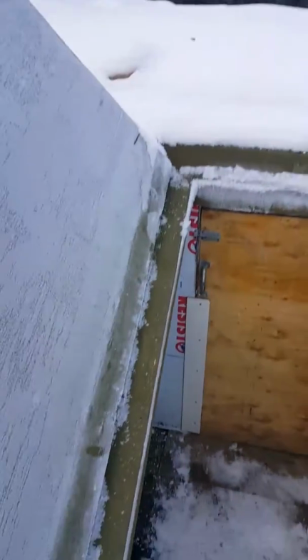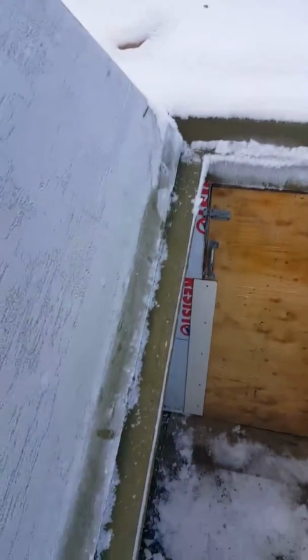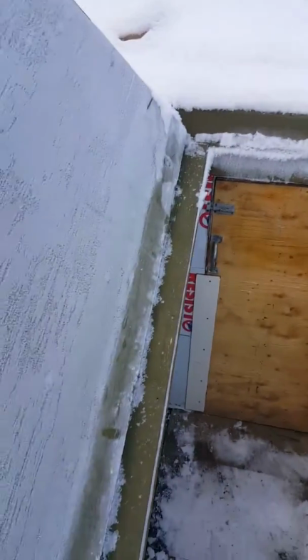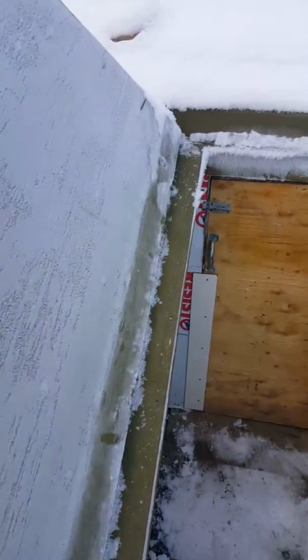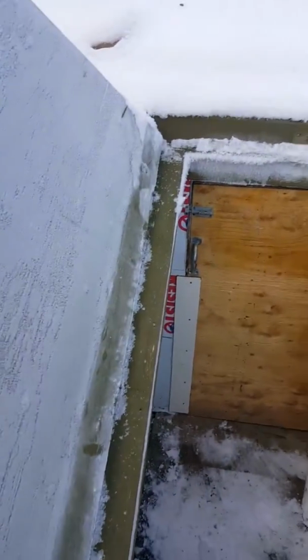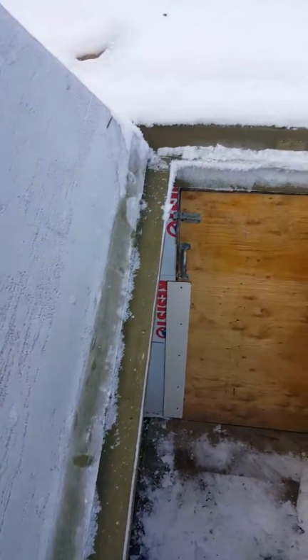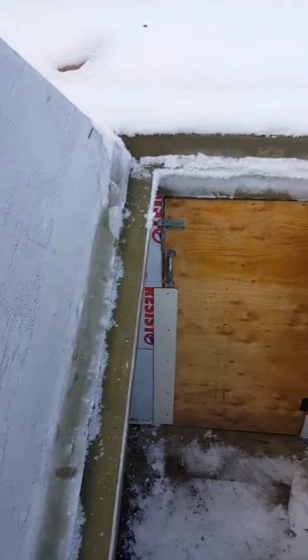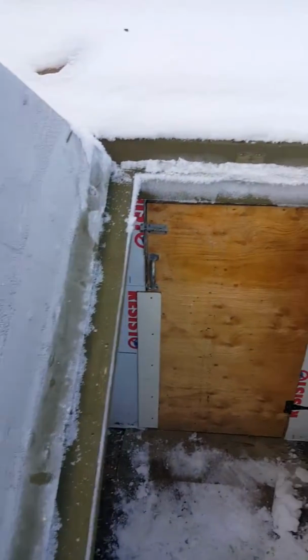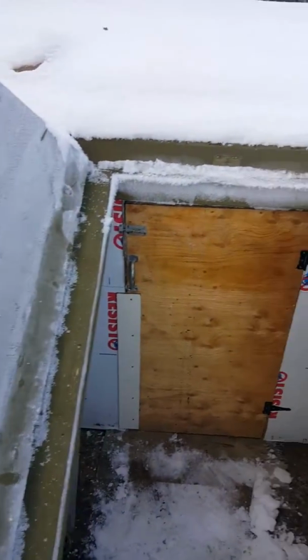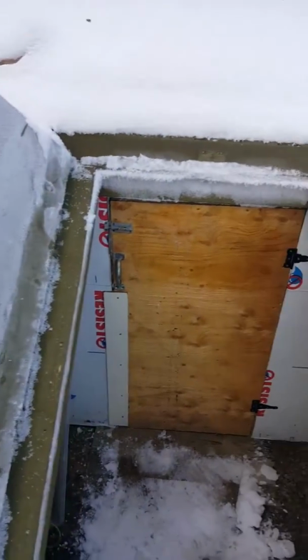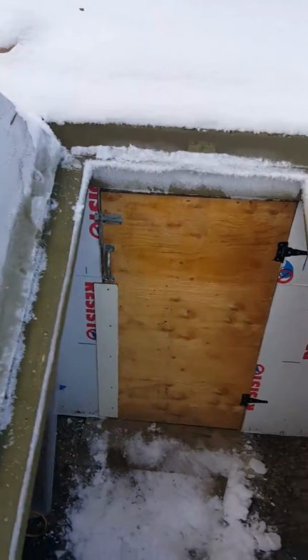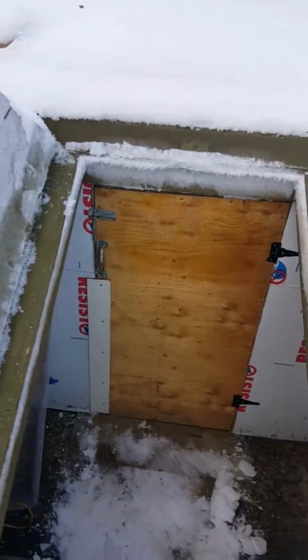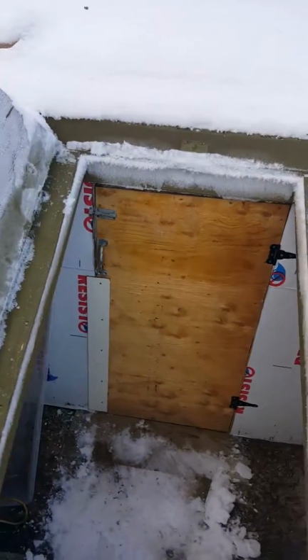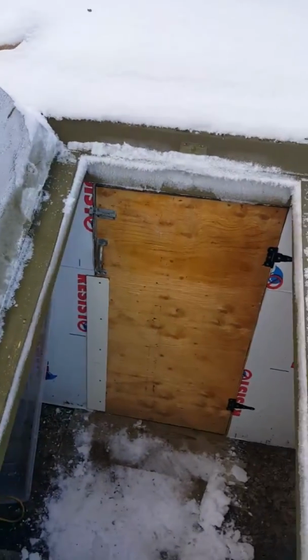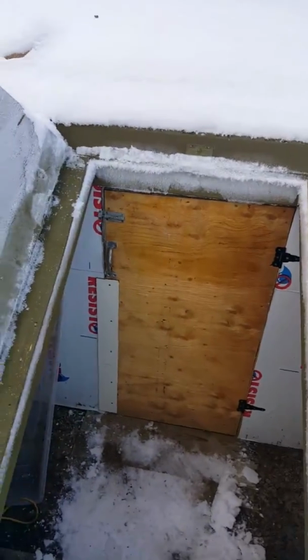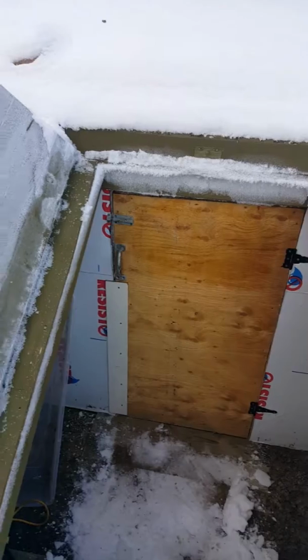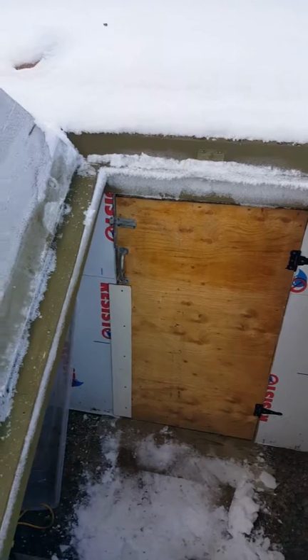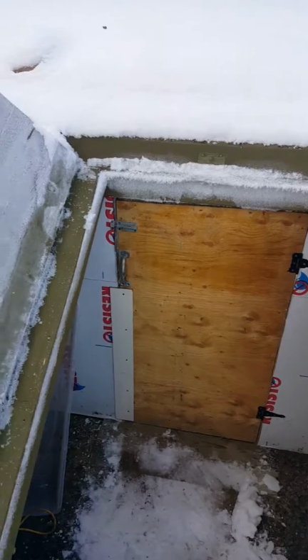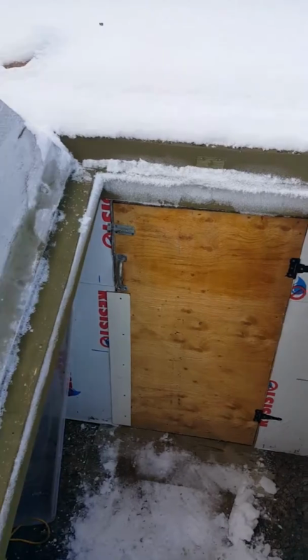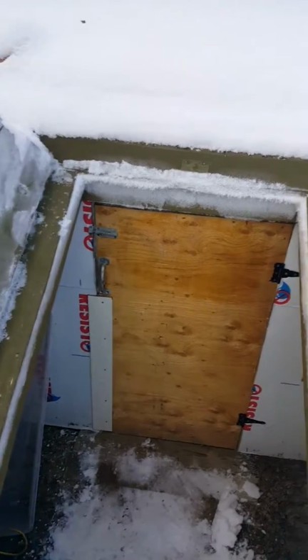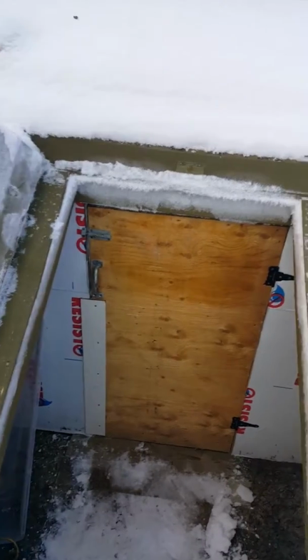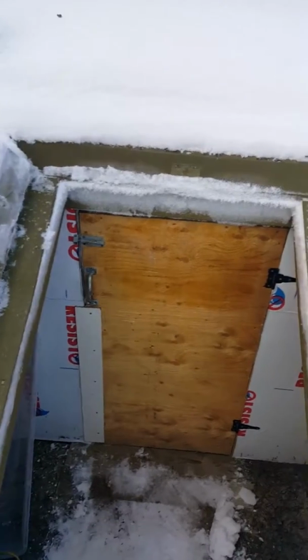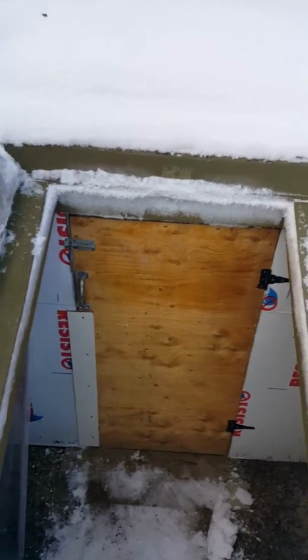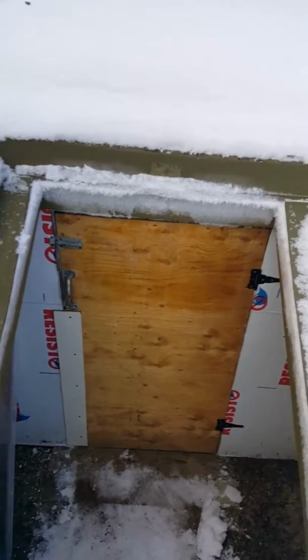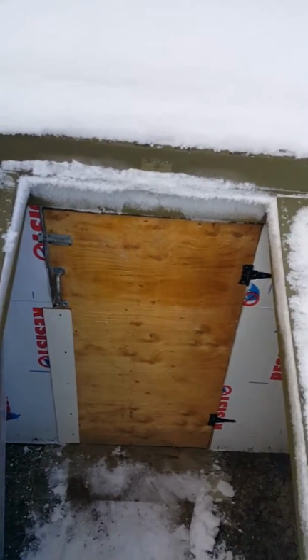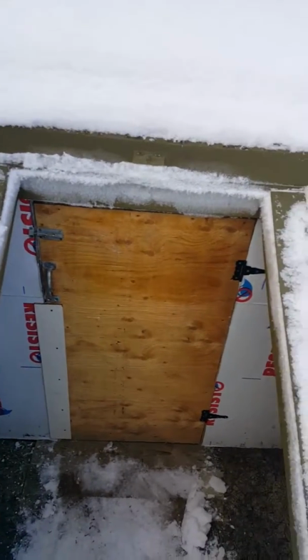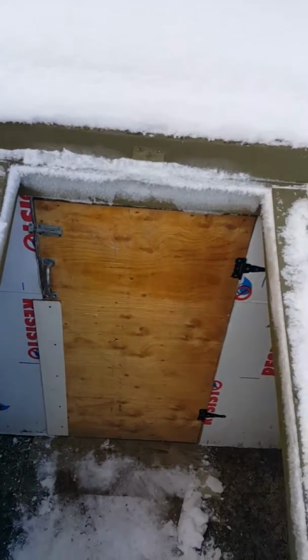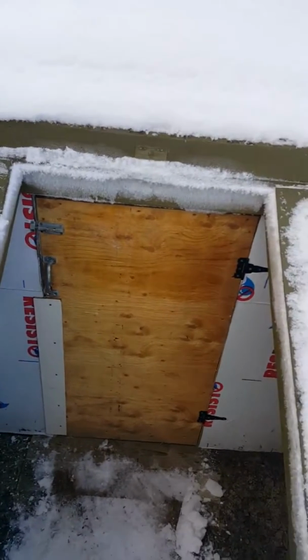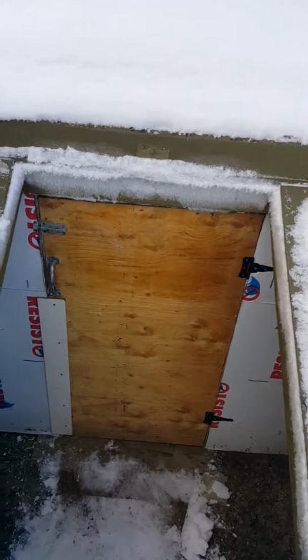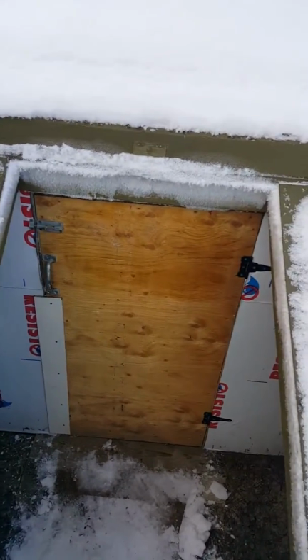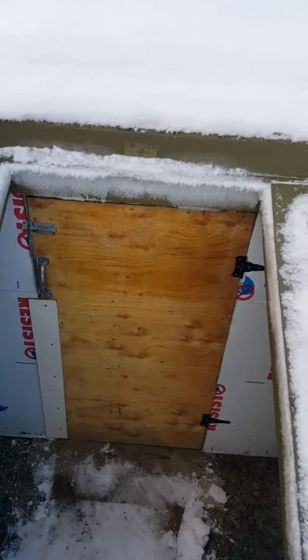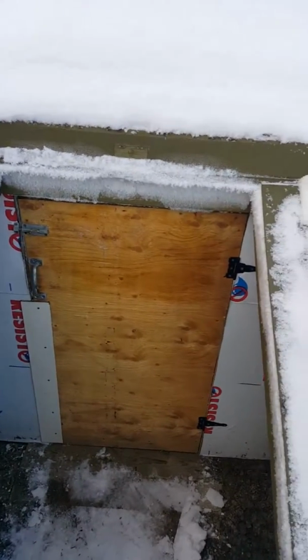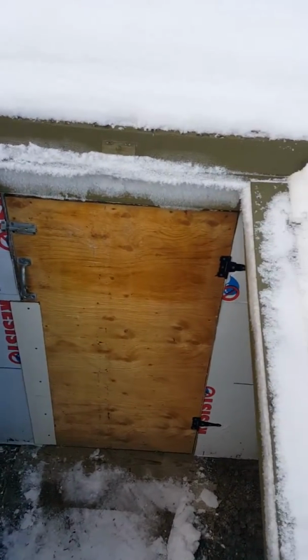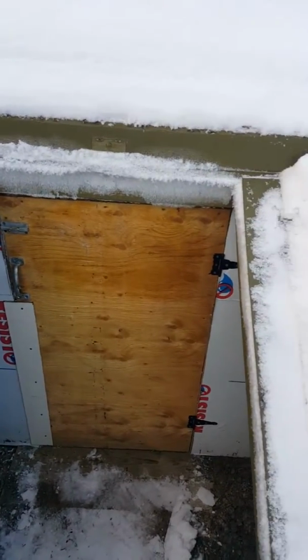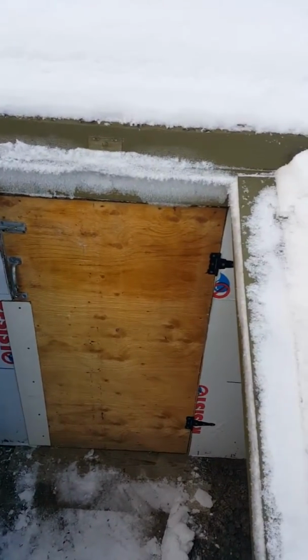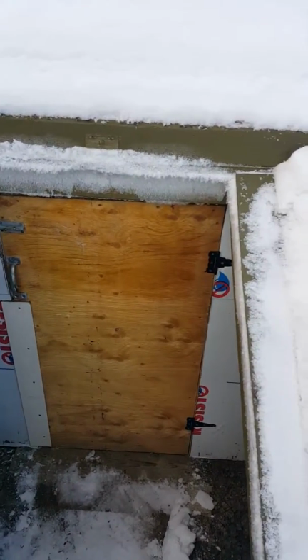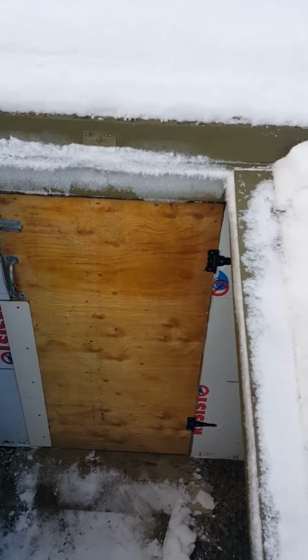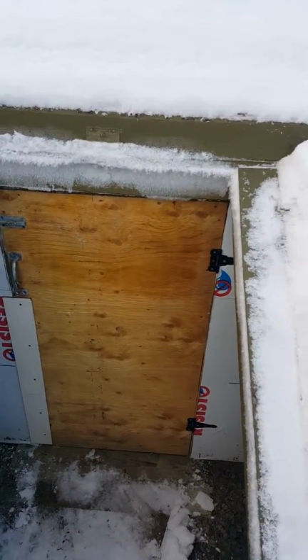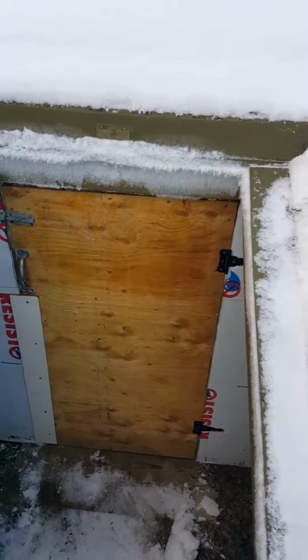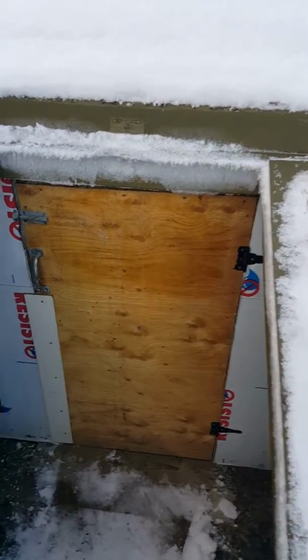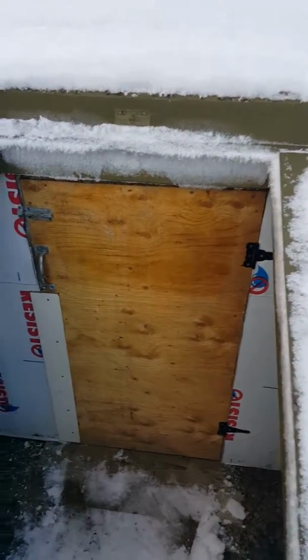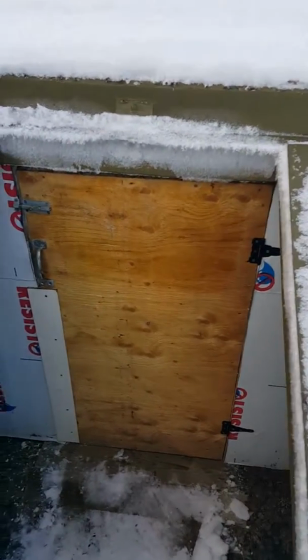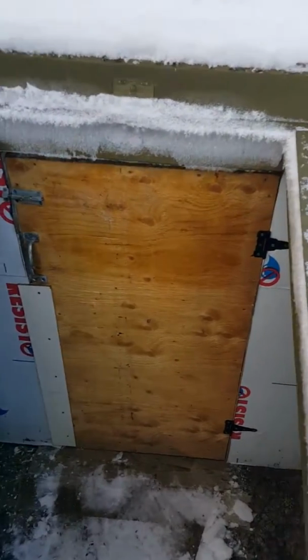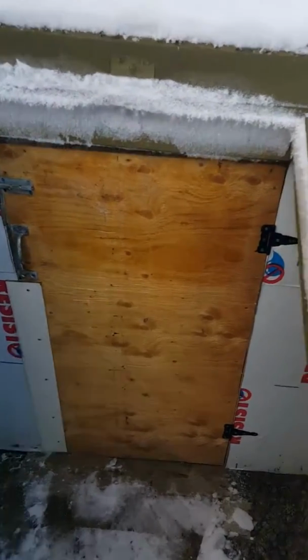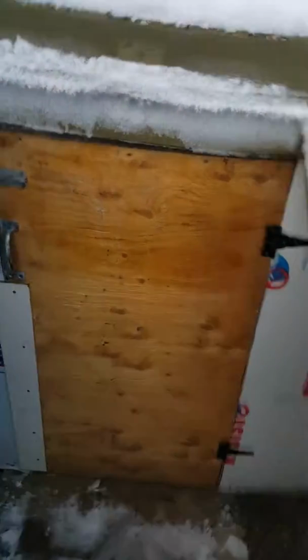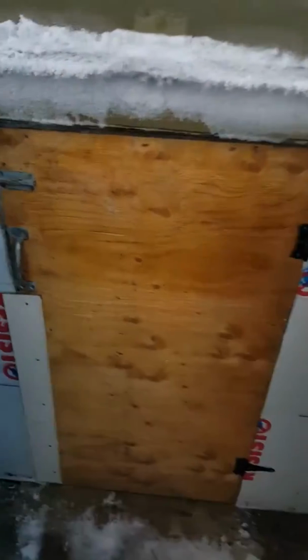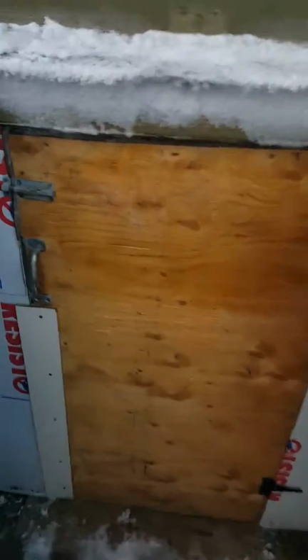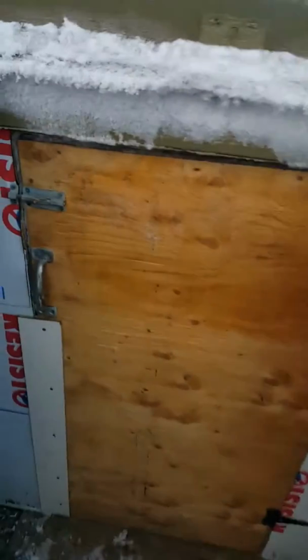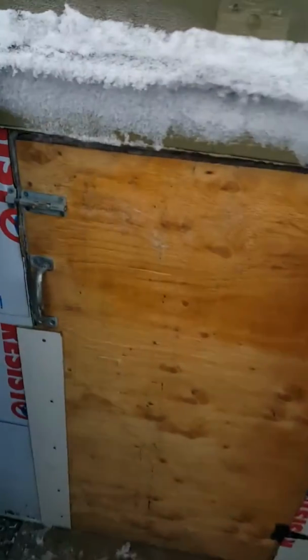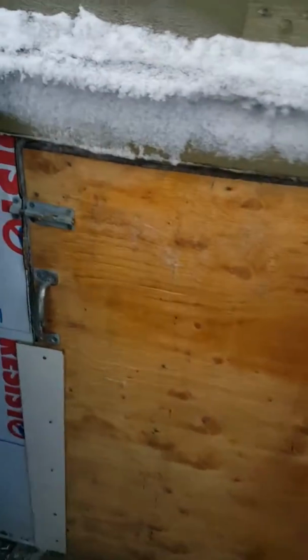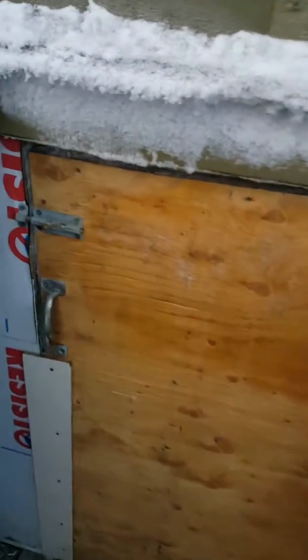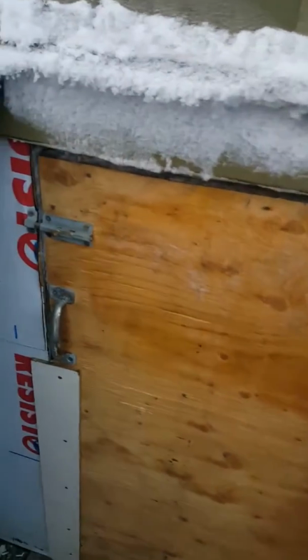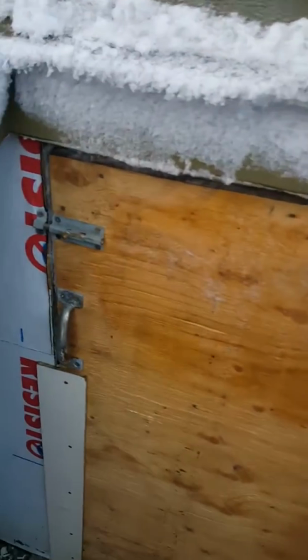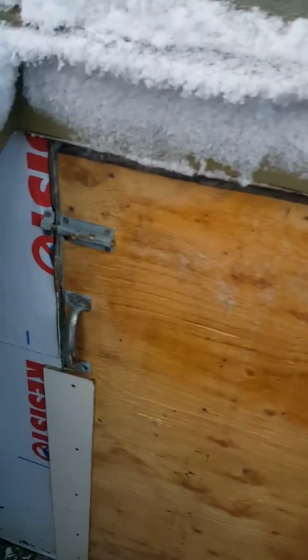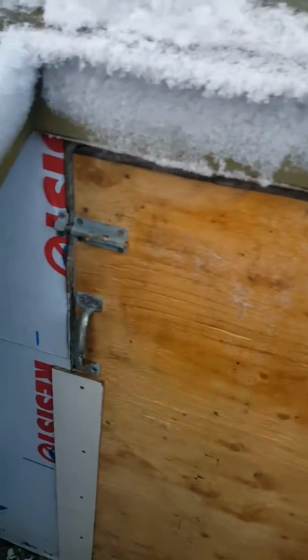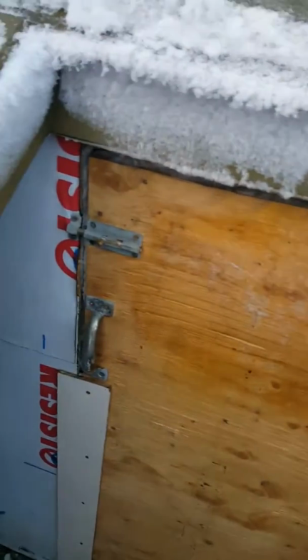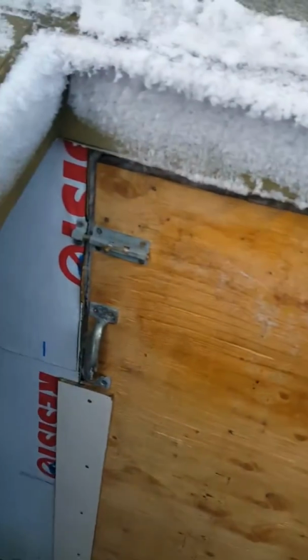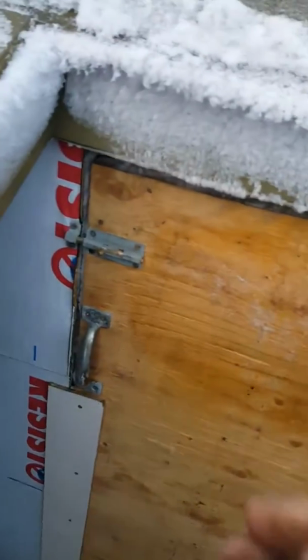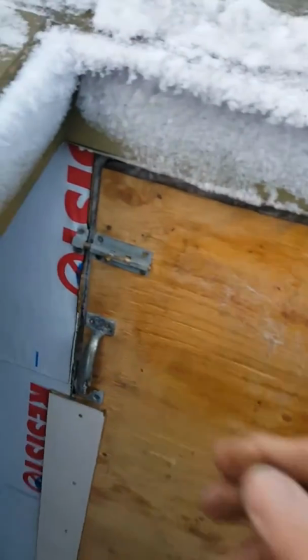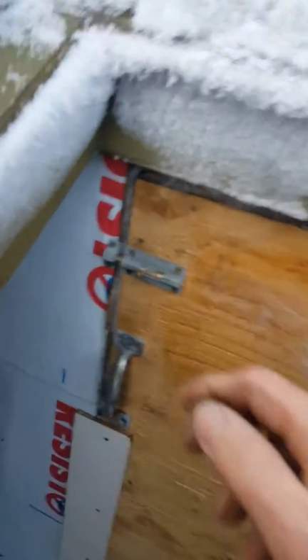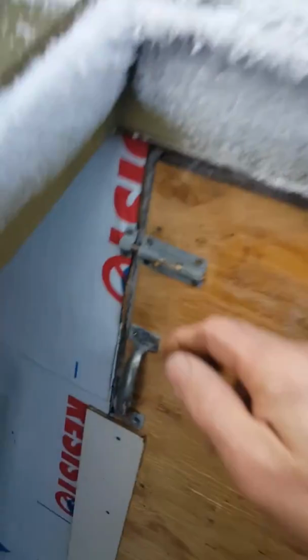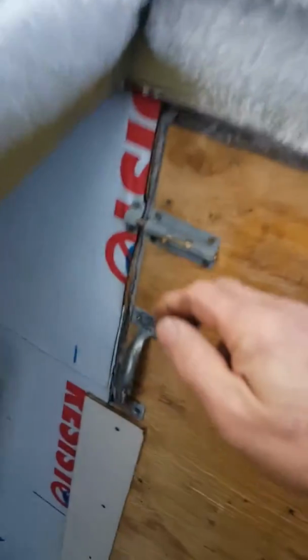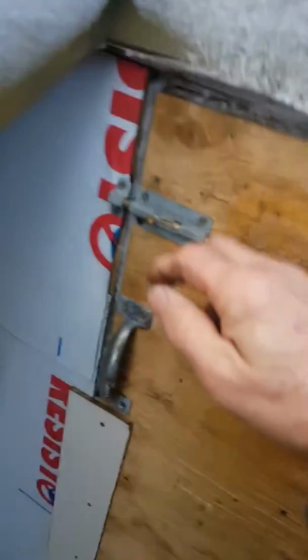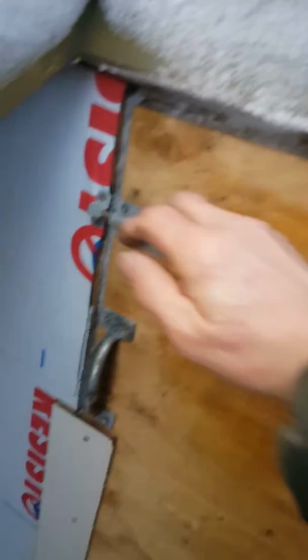It's not very big — four feet by six feet, about four feet high.